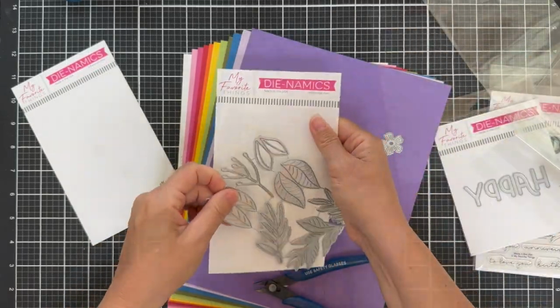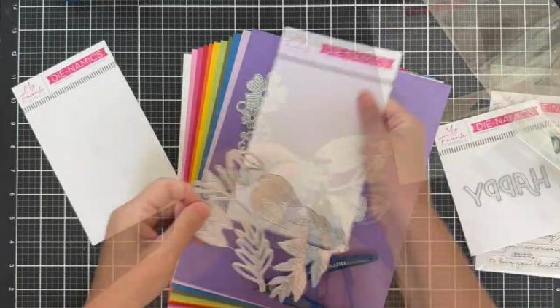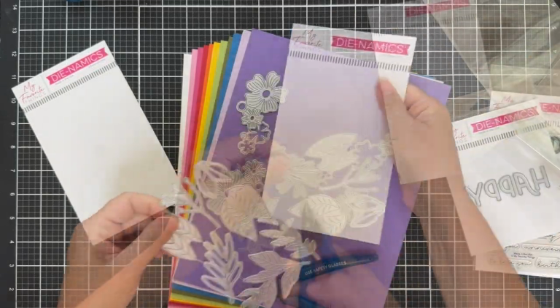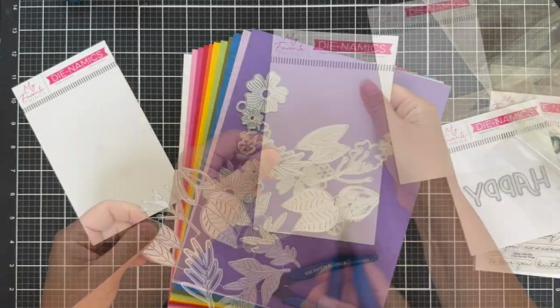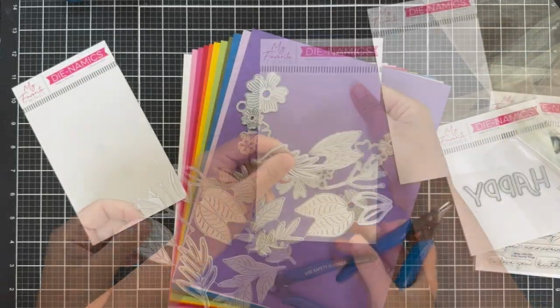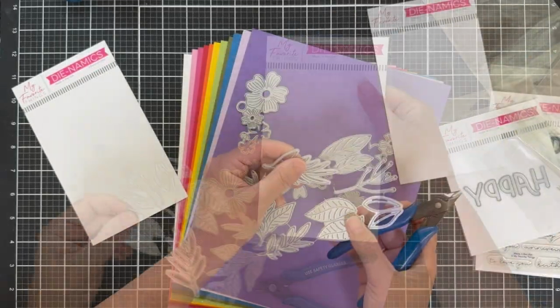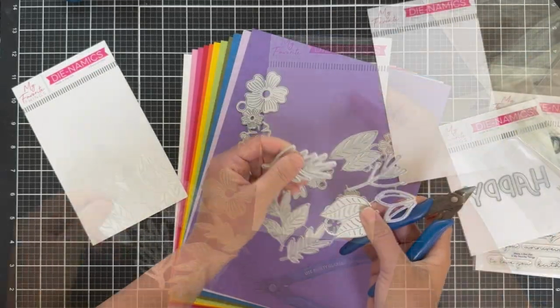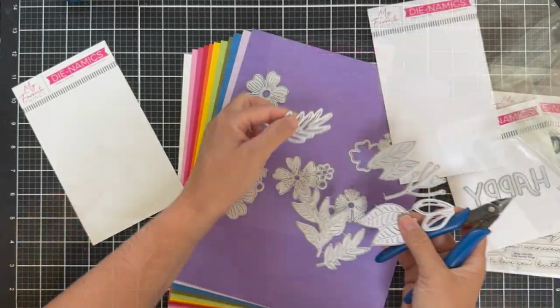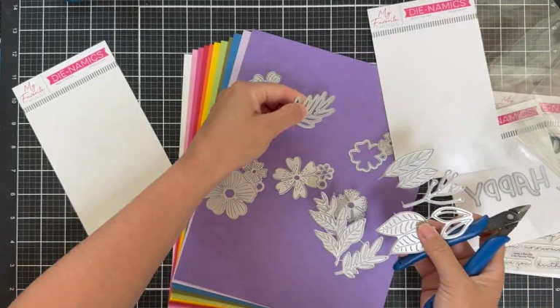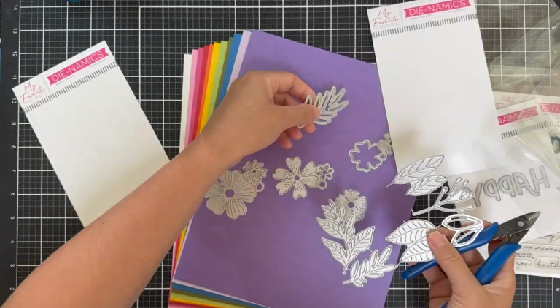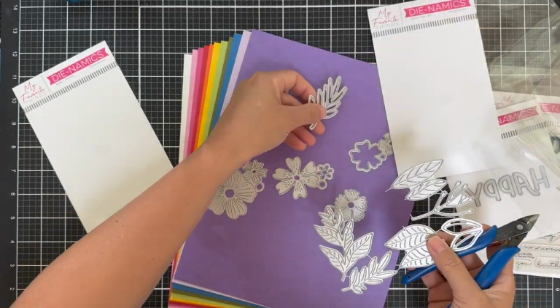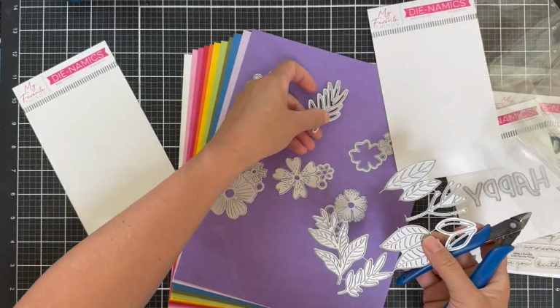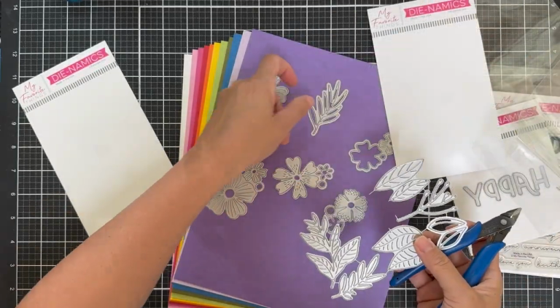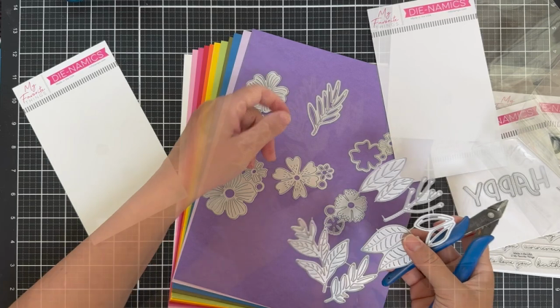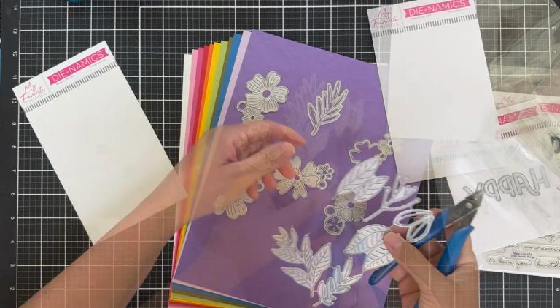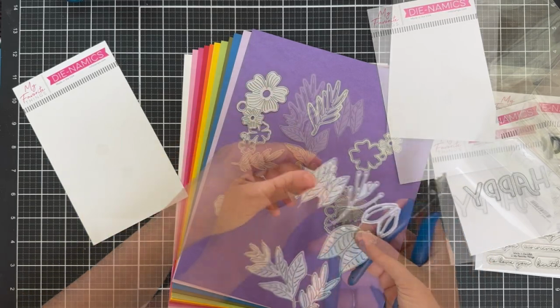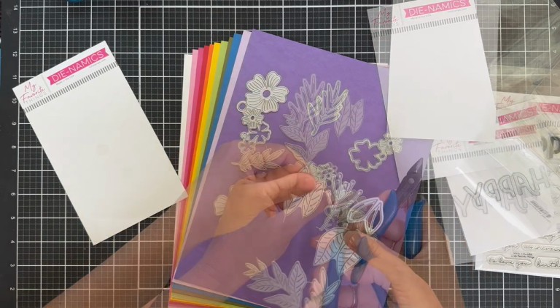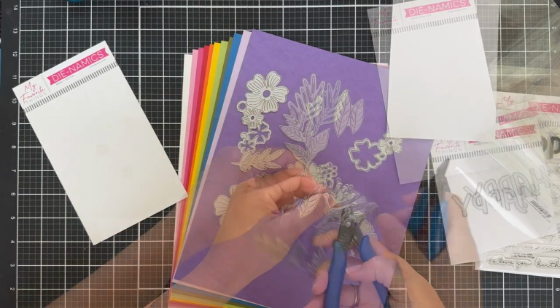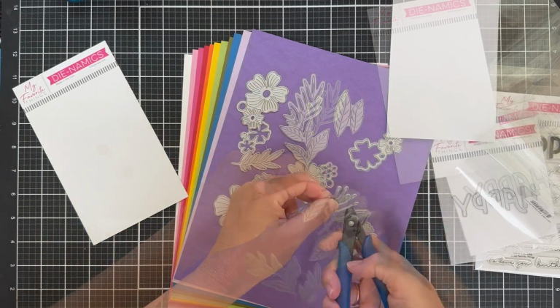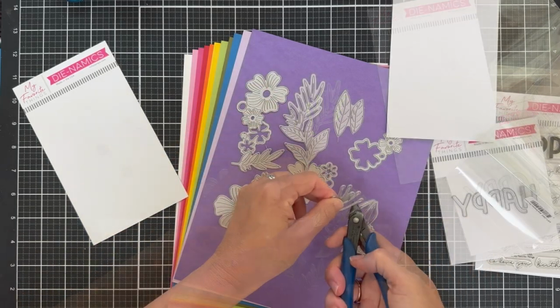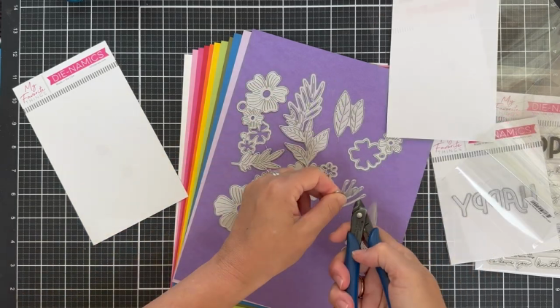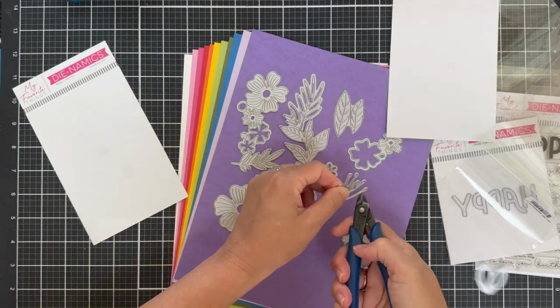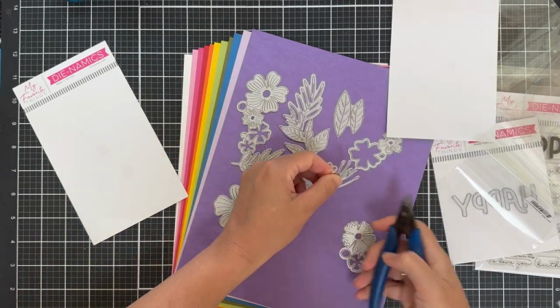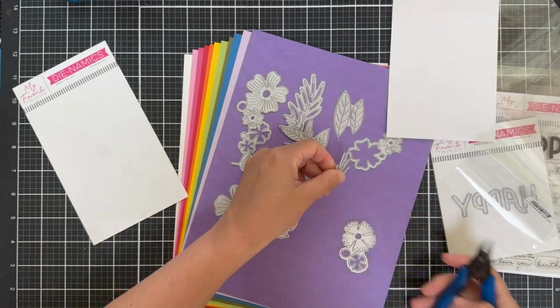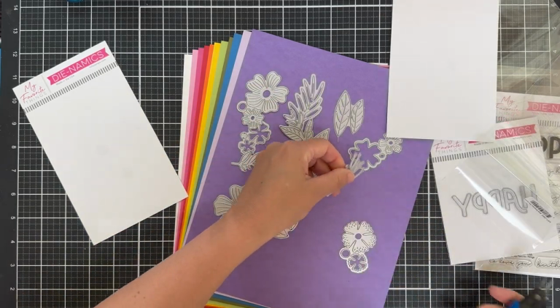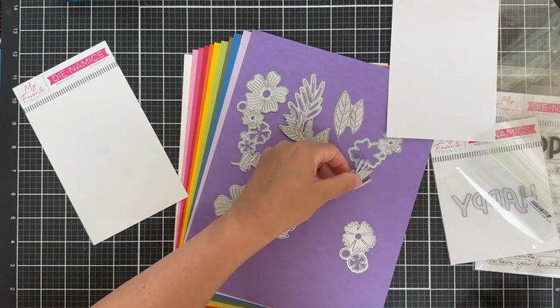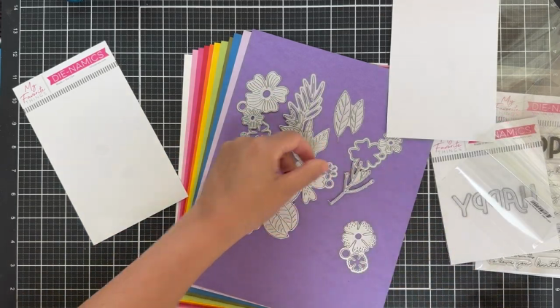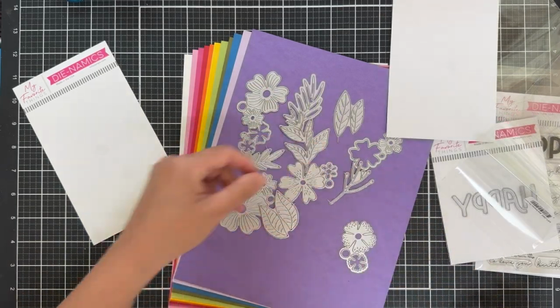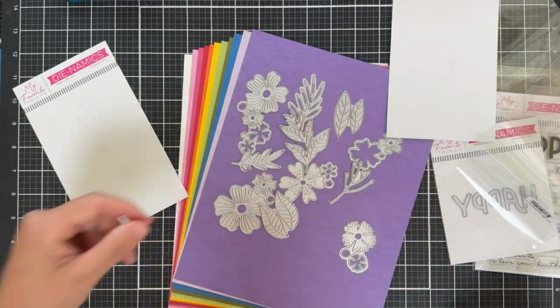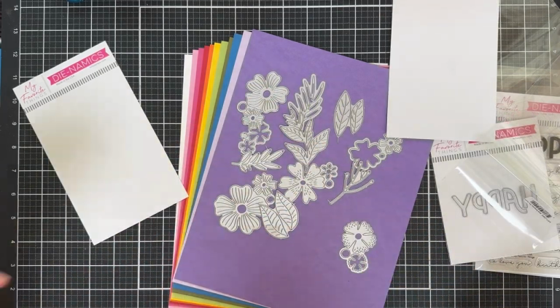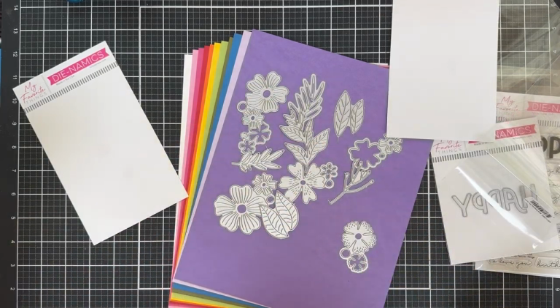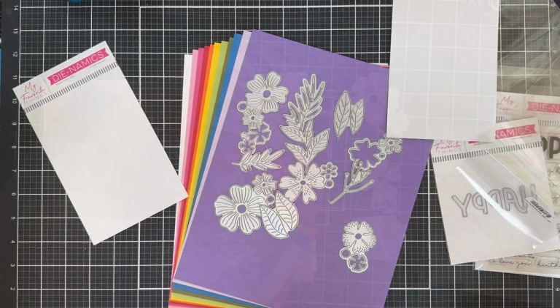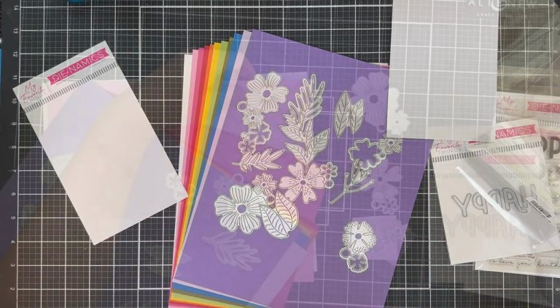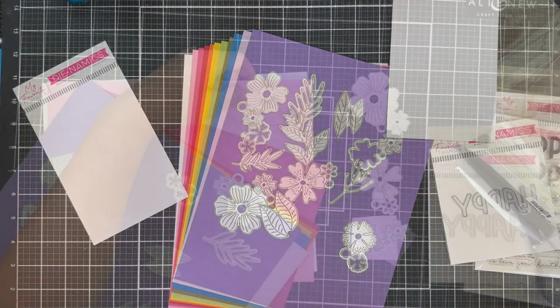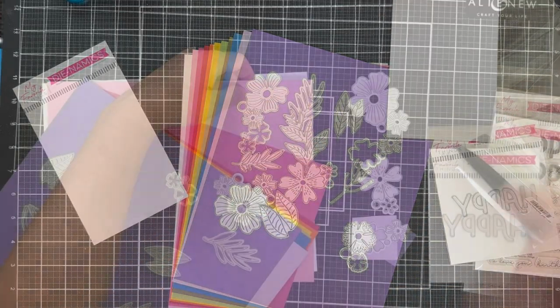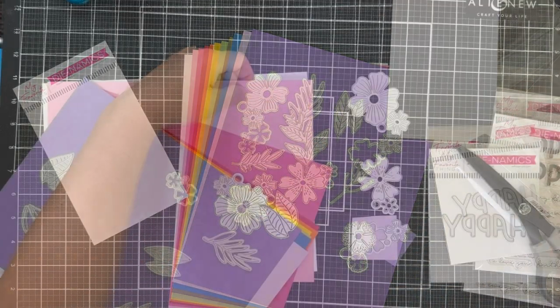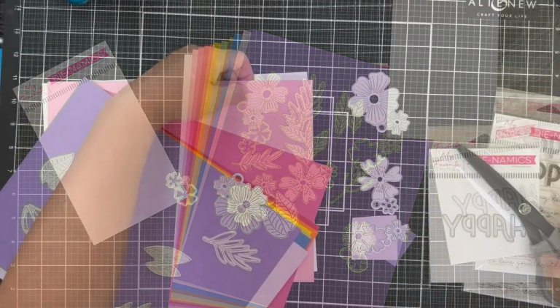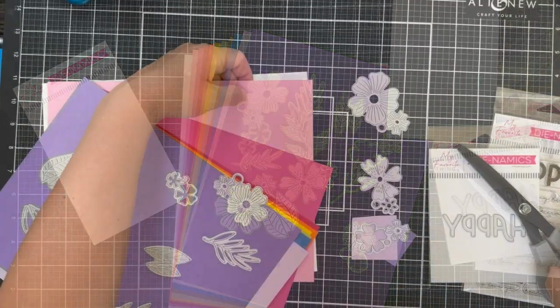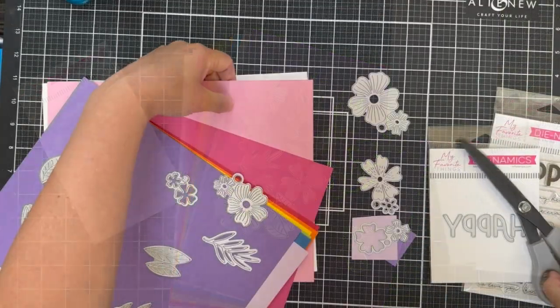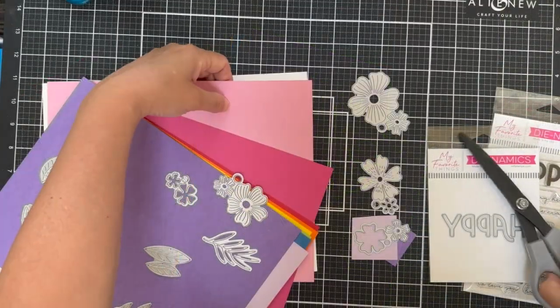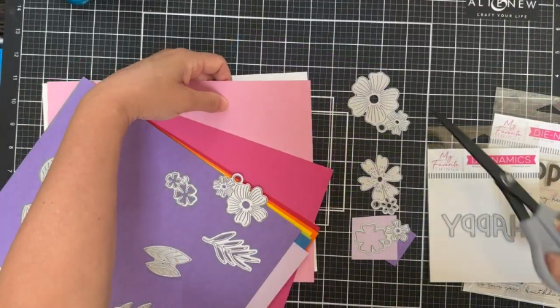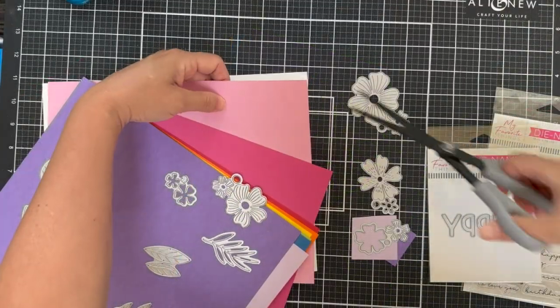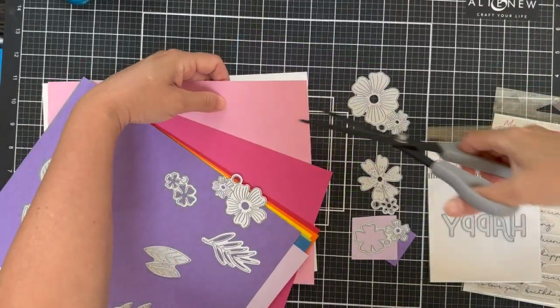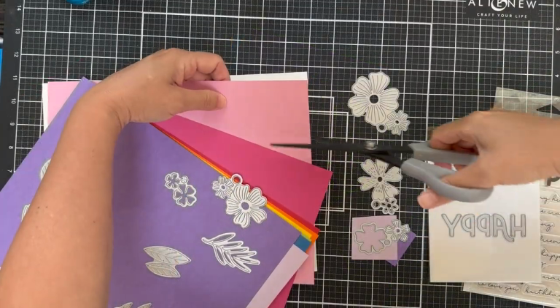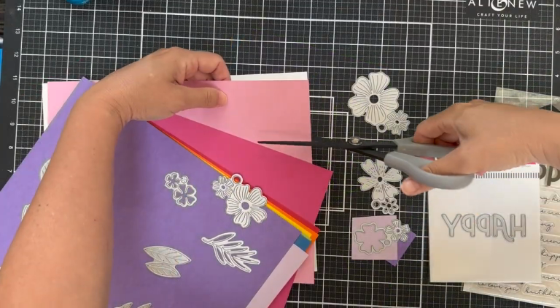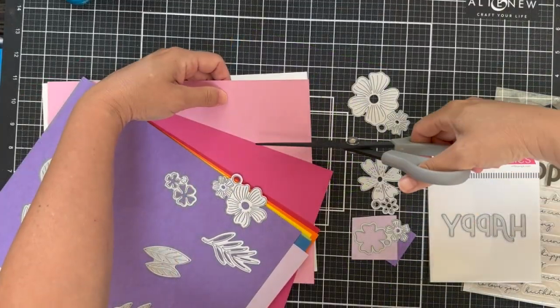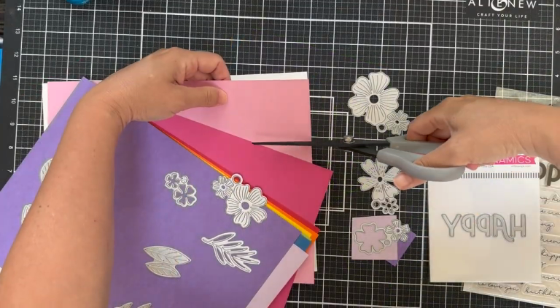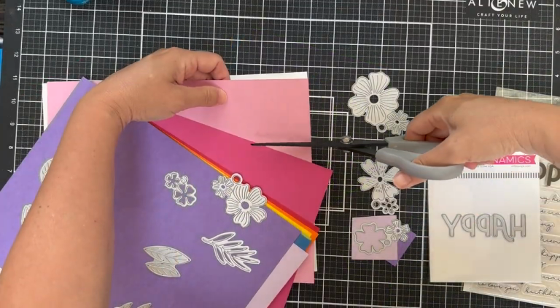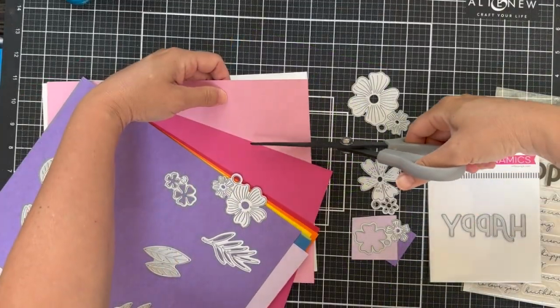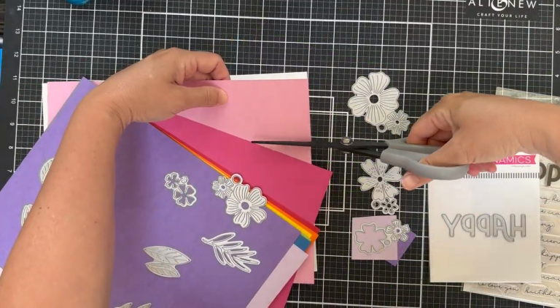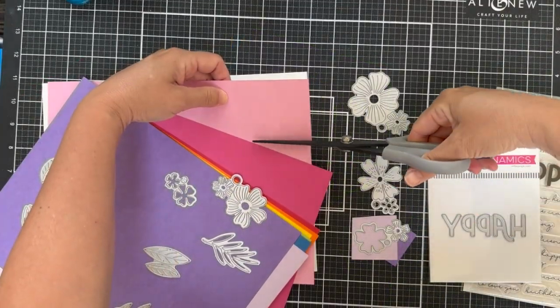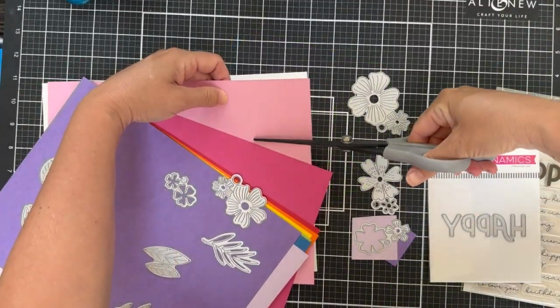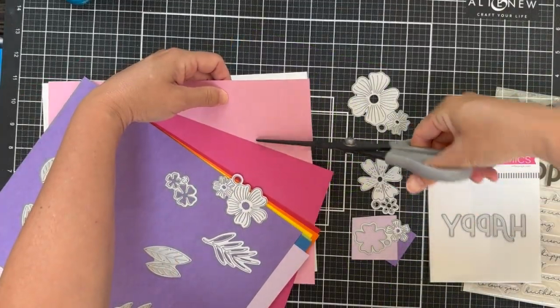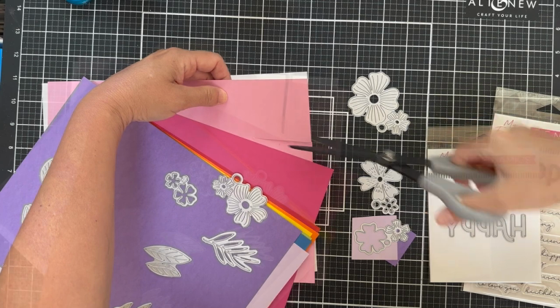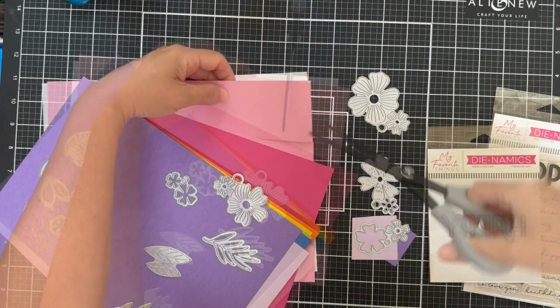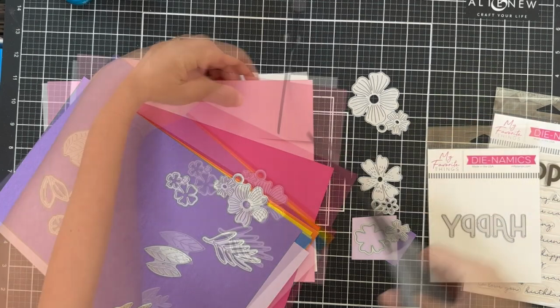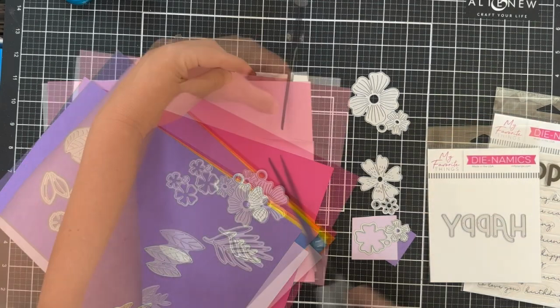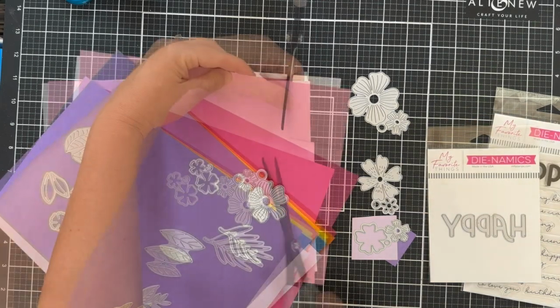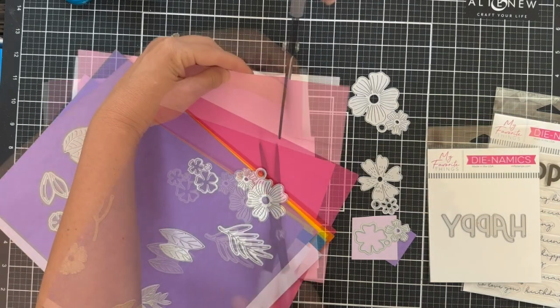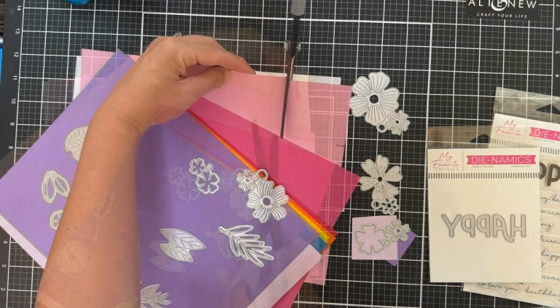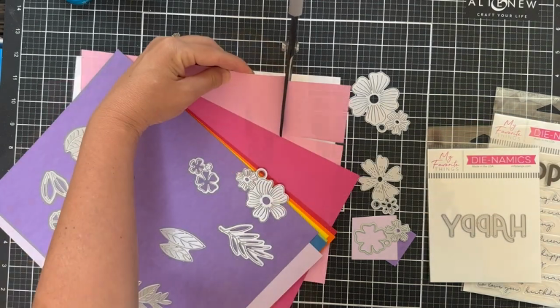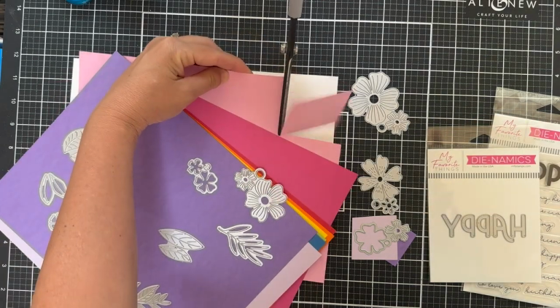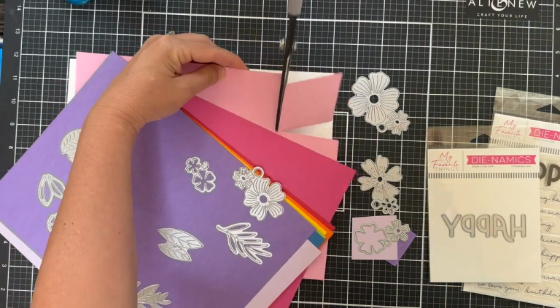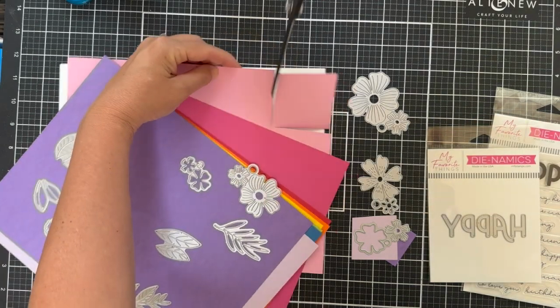And then the Bold Greenery — this one's not really layering, but it gives you a ton of different foliage options.